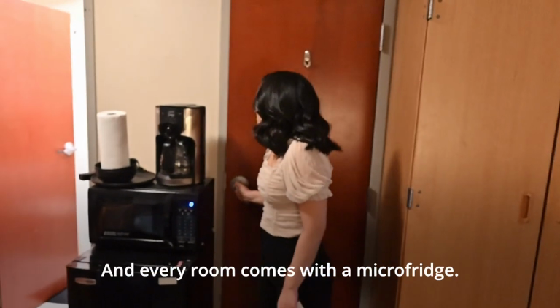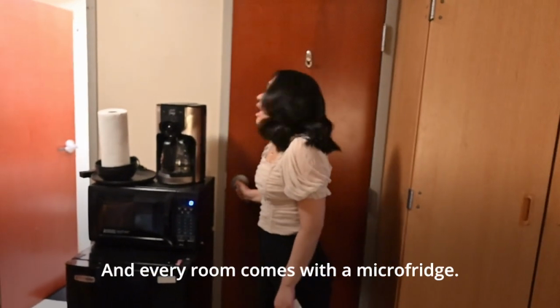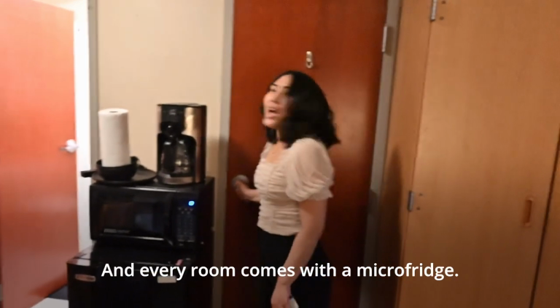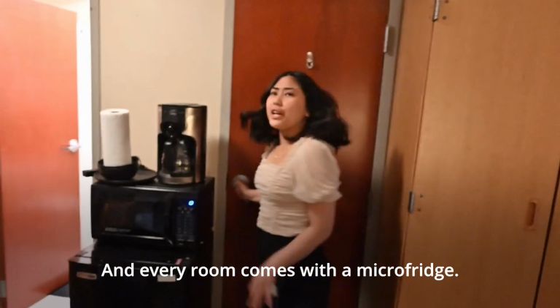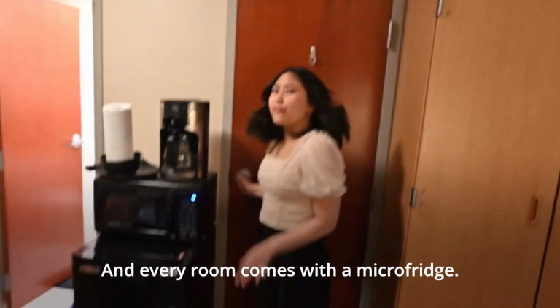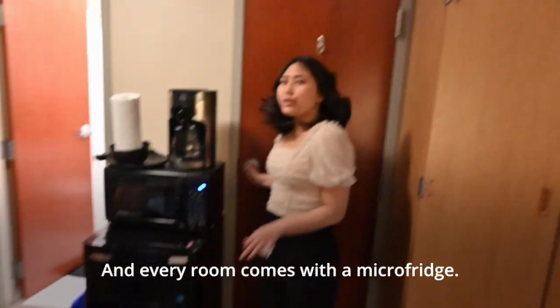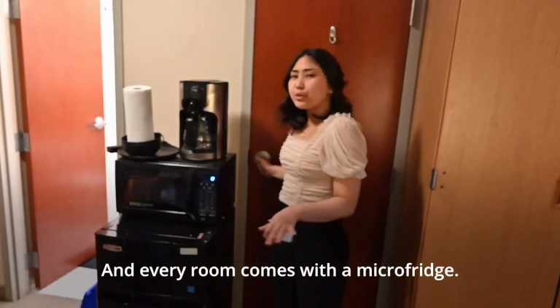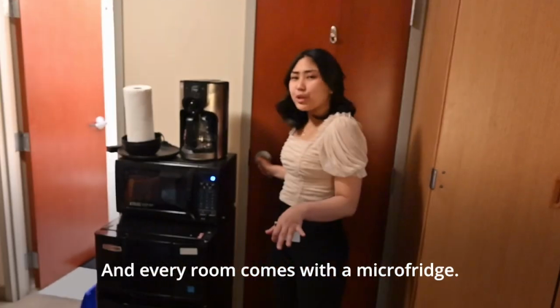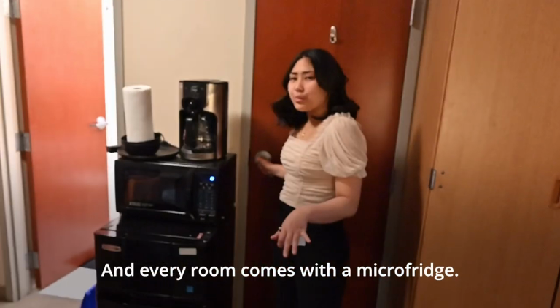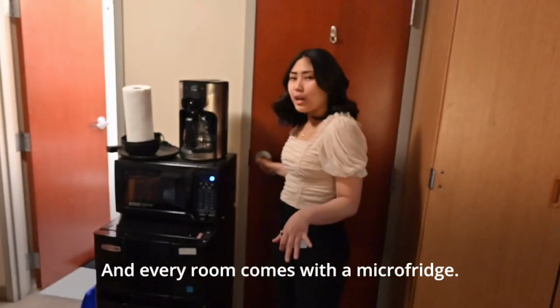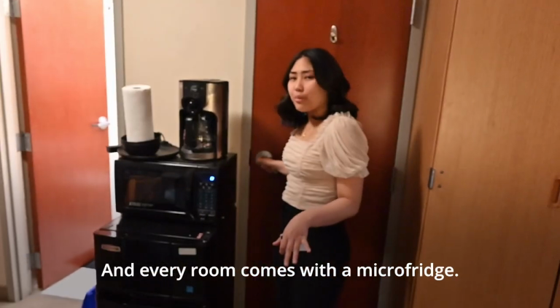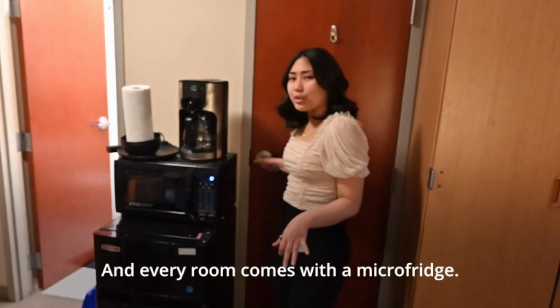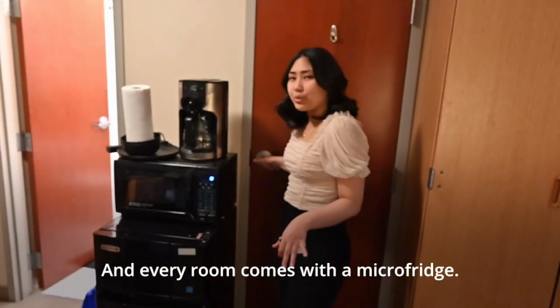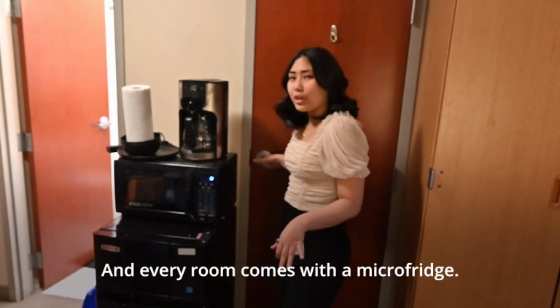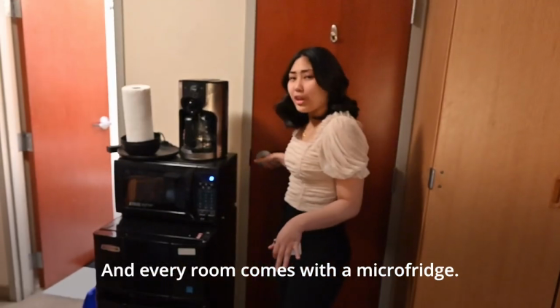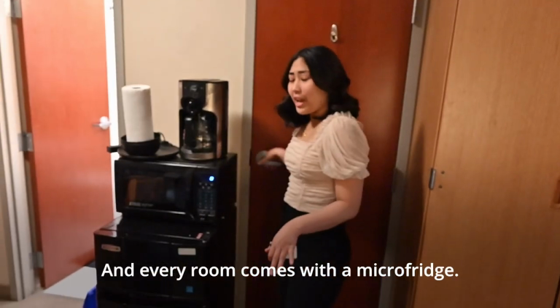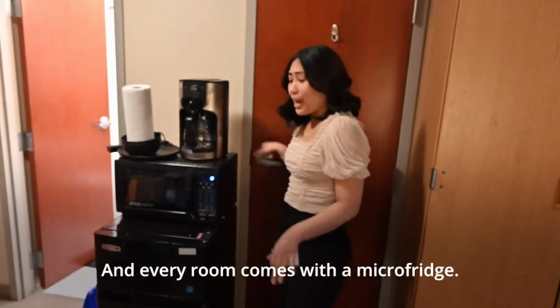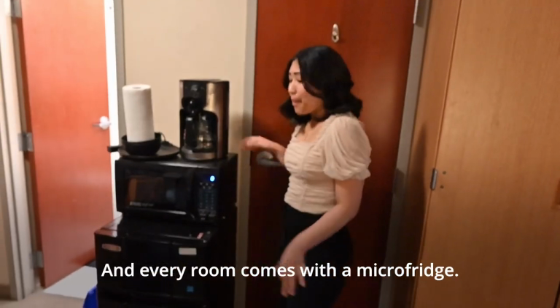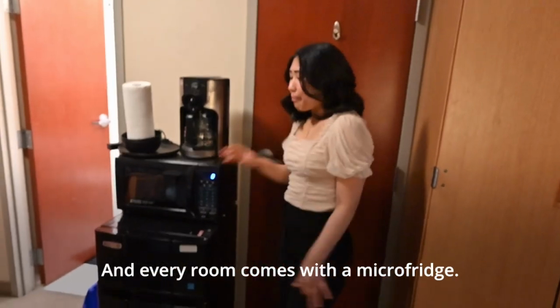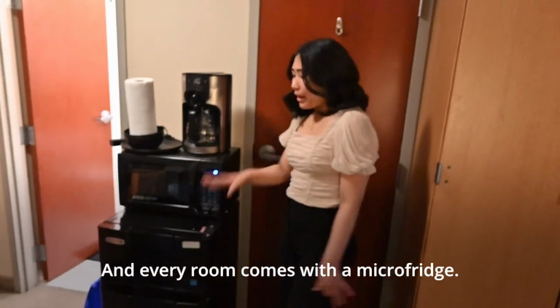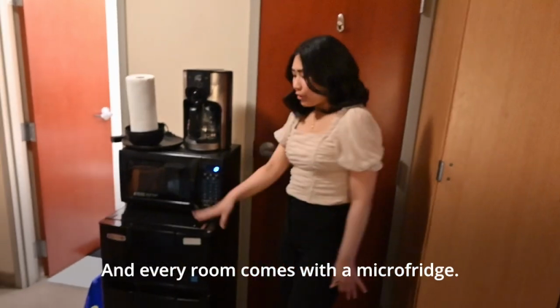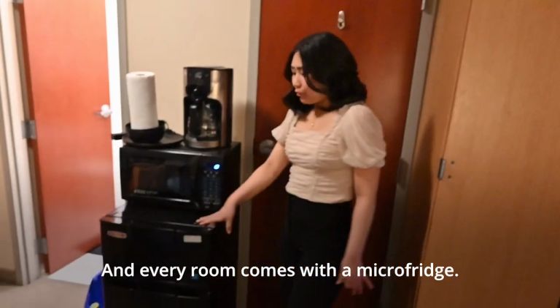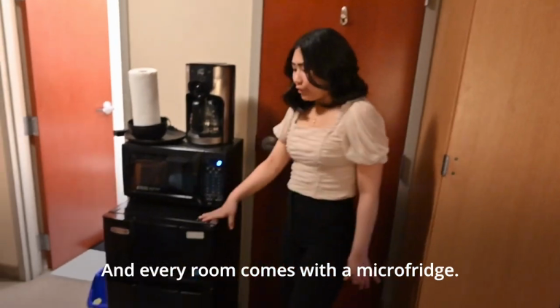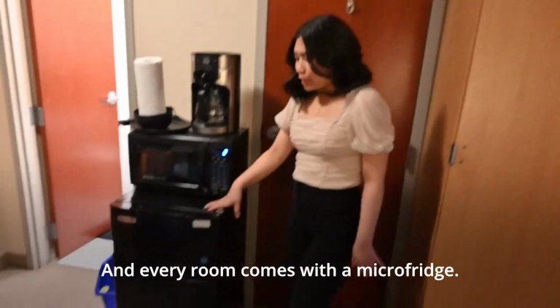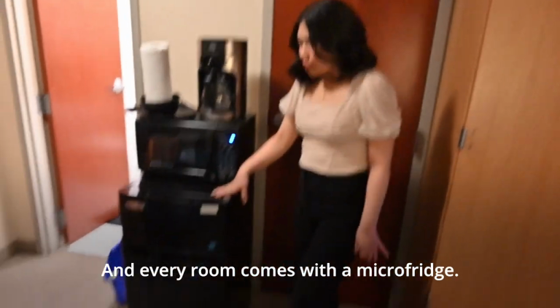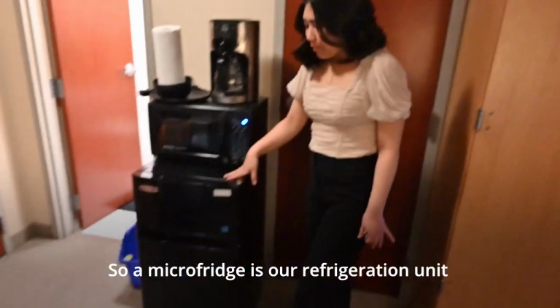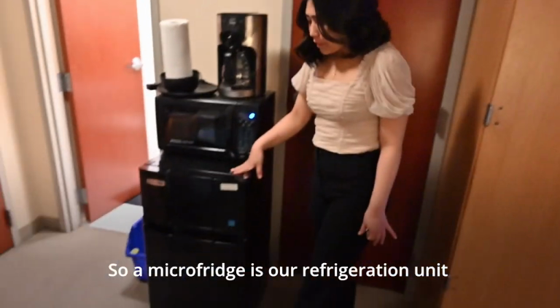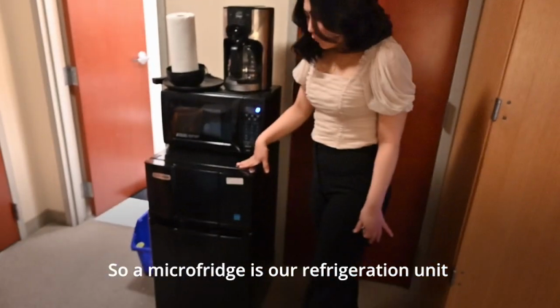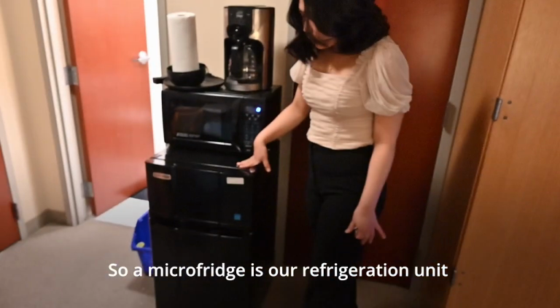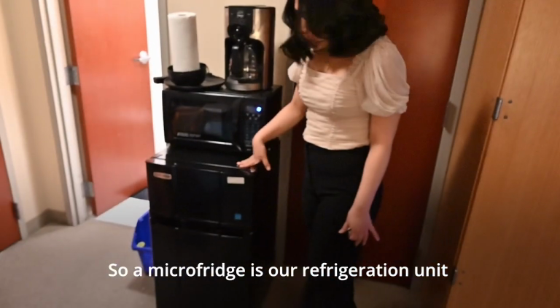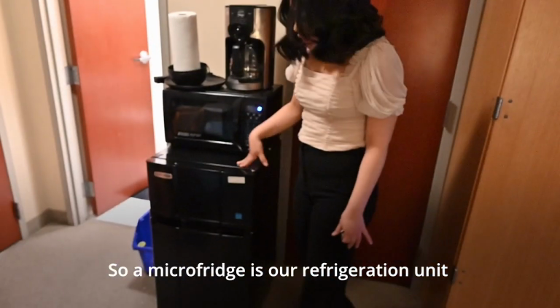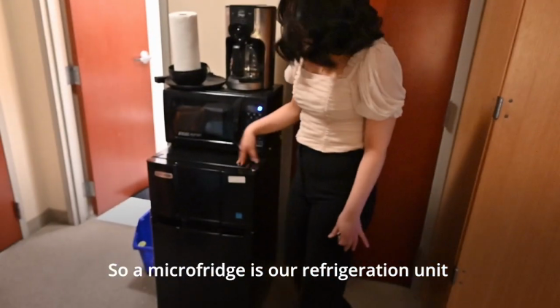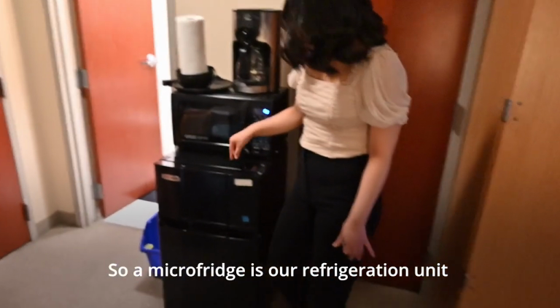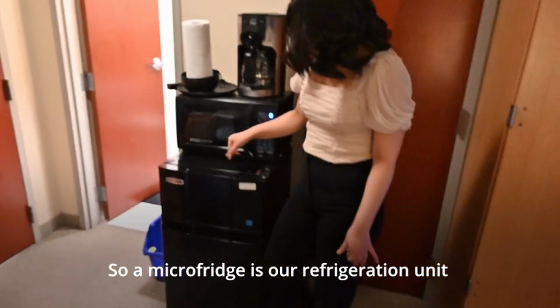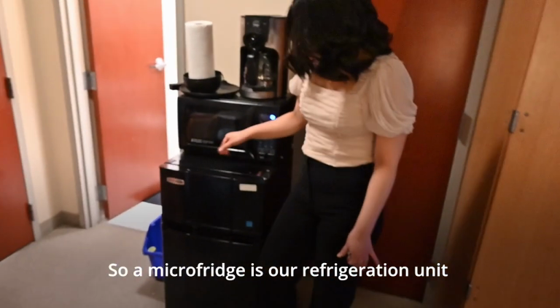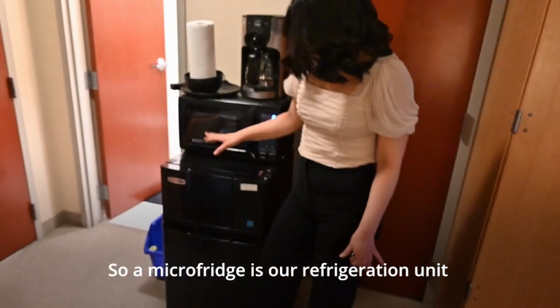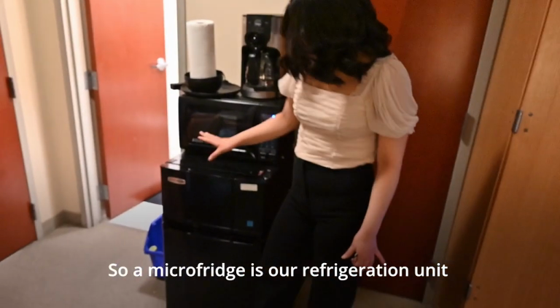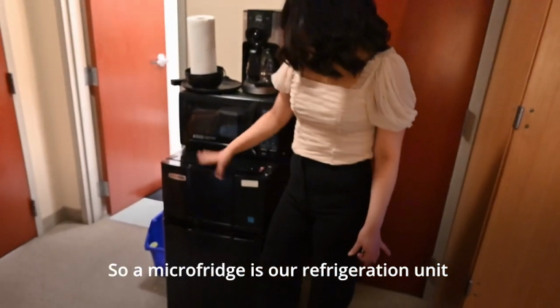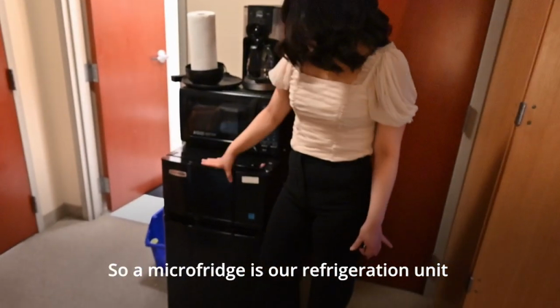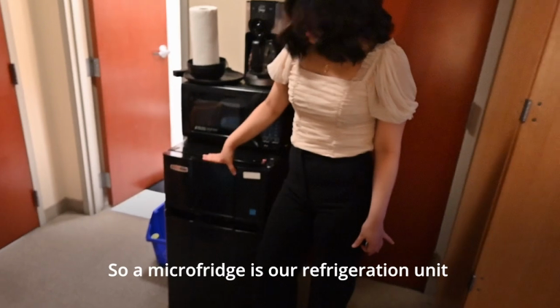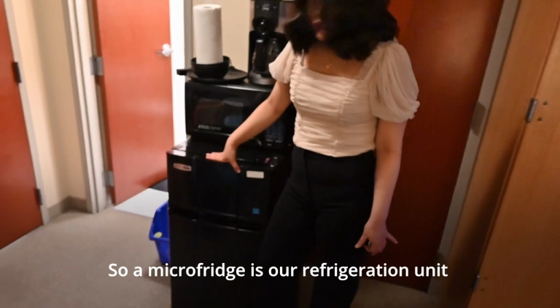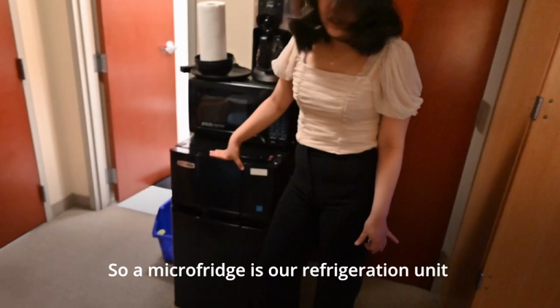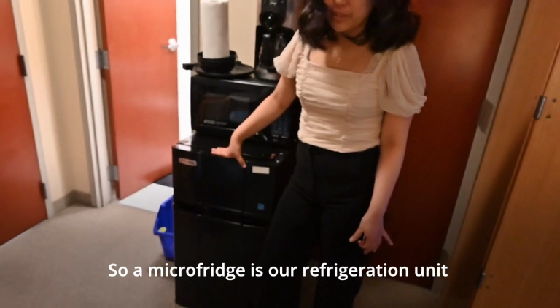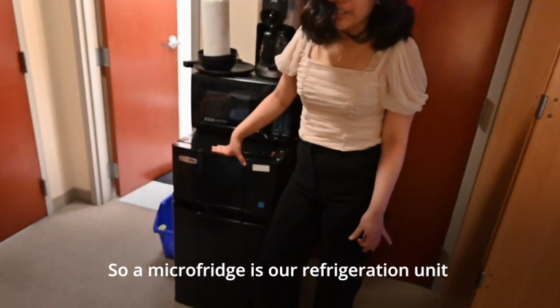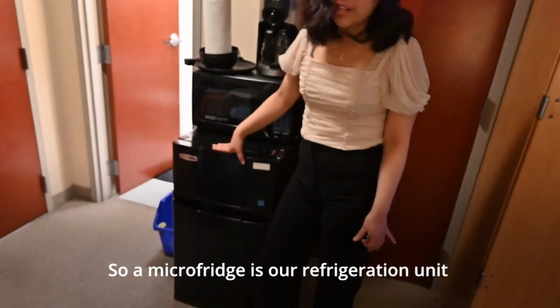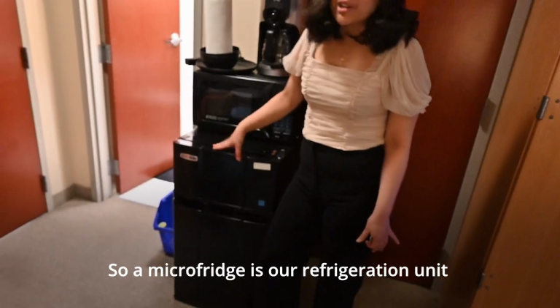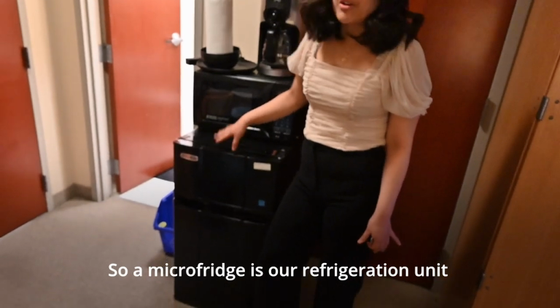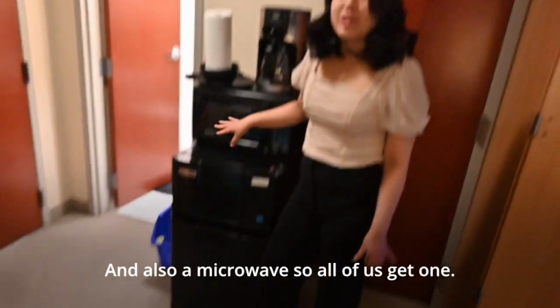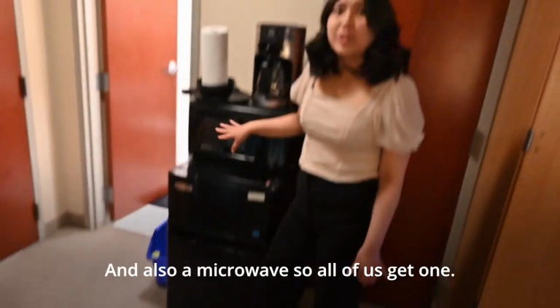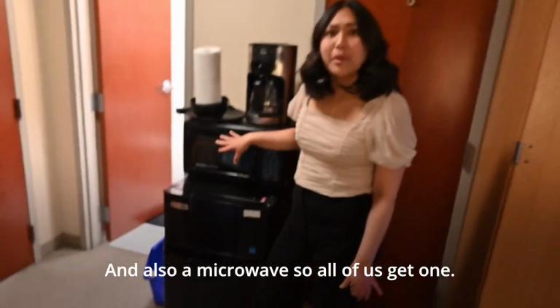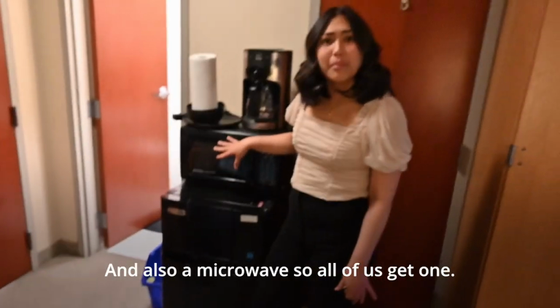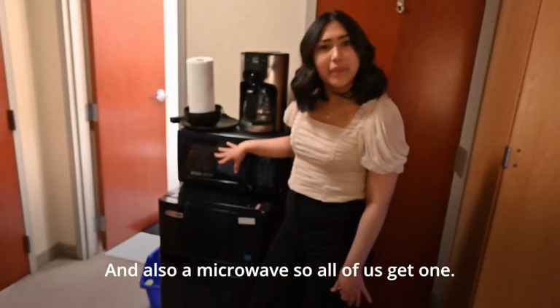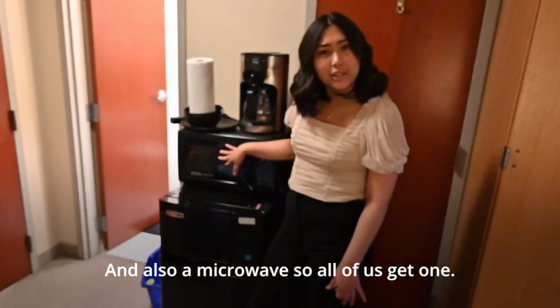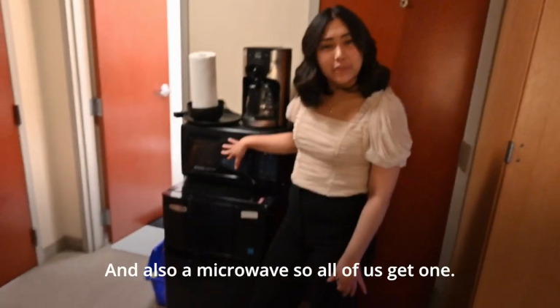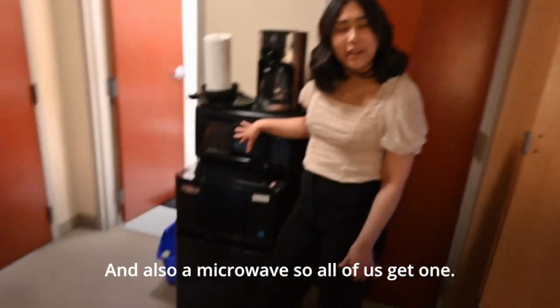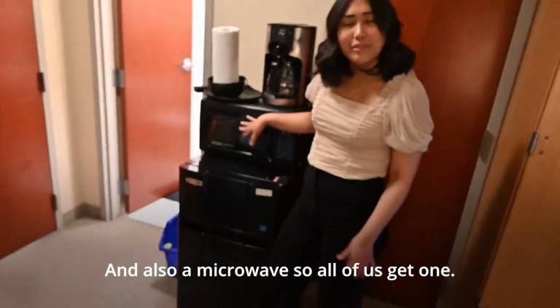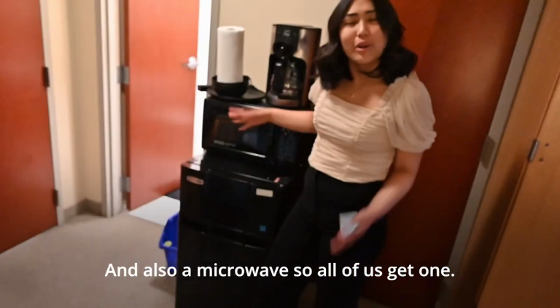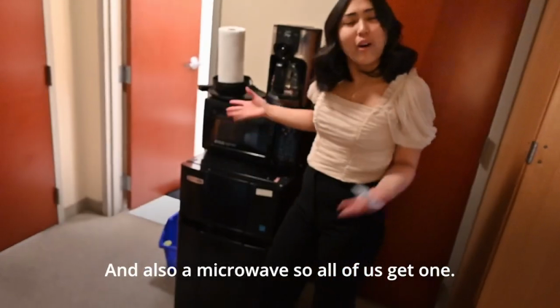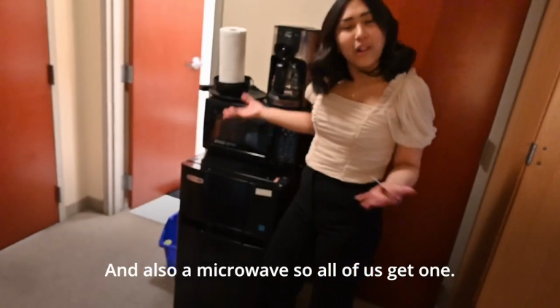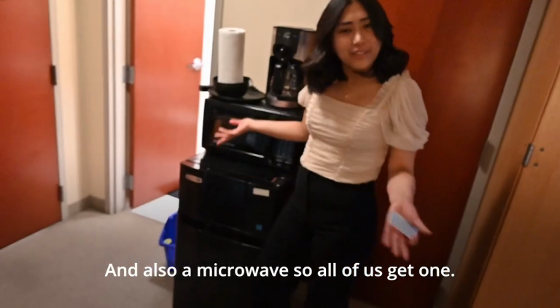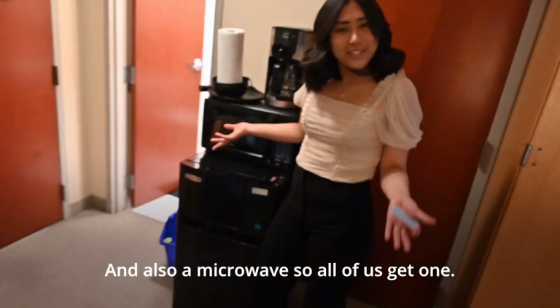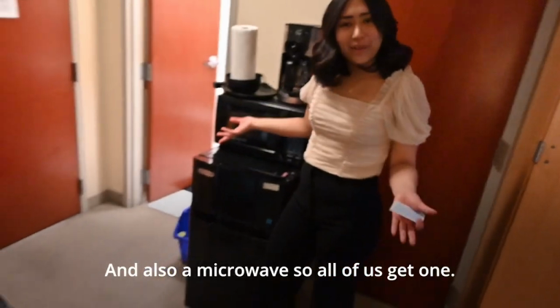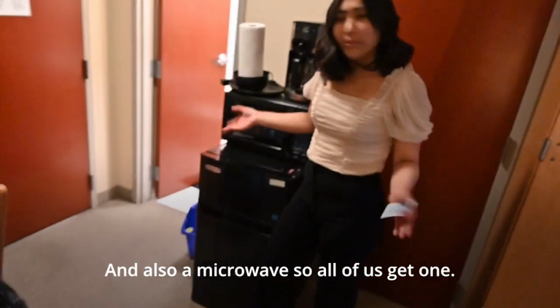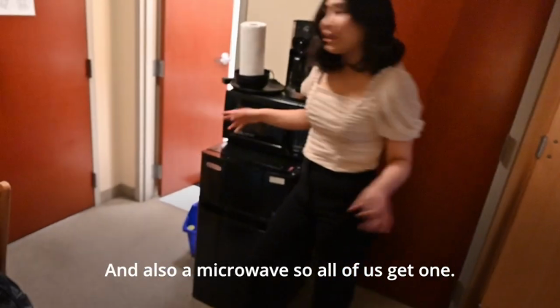Every room comes with a mini-fridge, which is our refrigeration unit and also a microwave. So all of us get one.